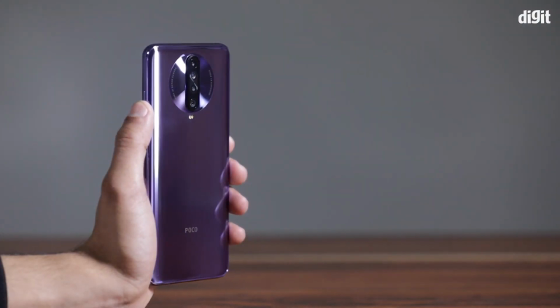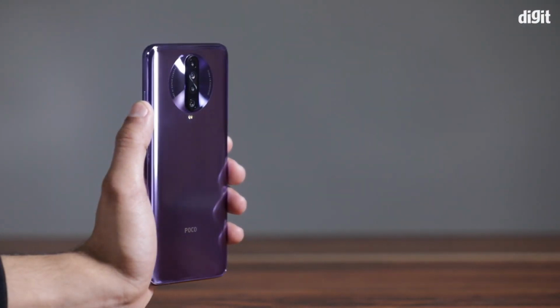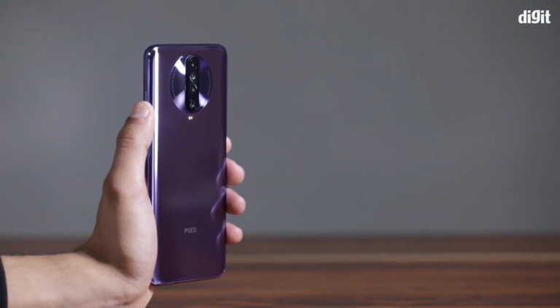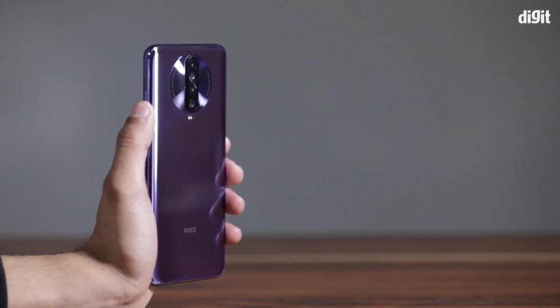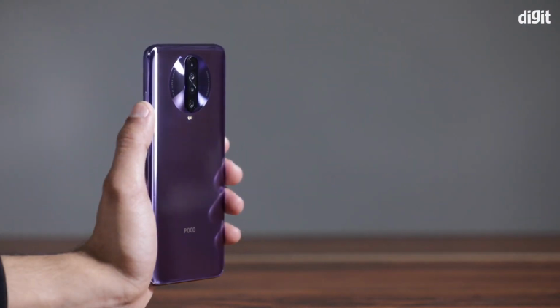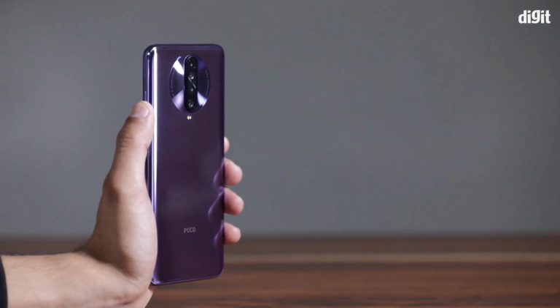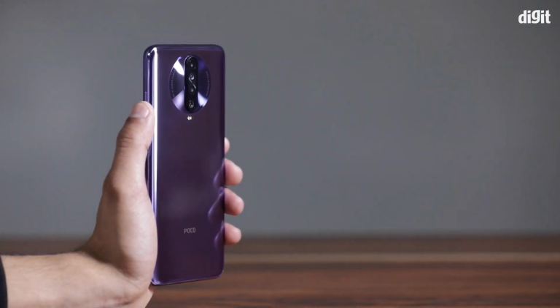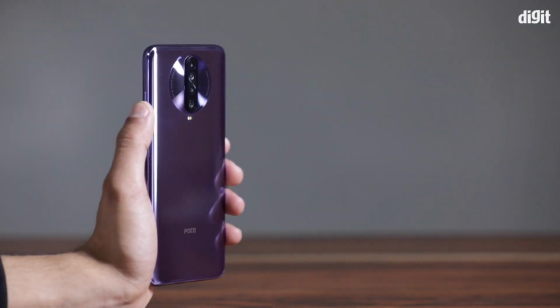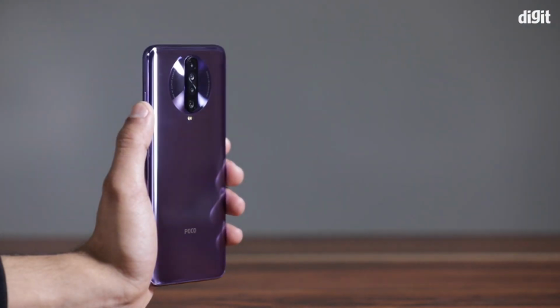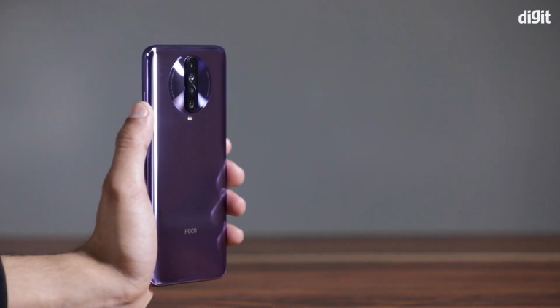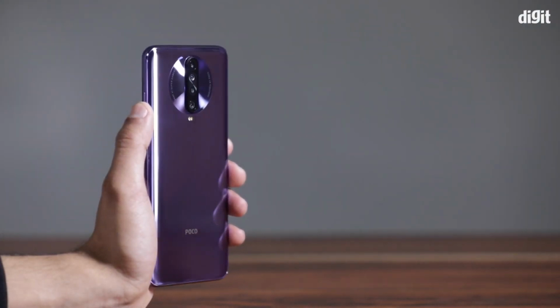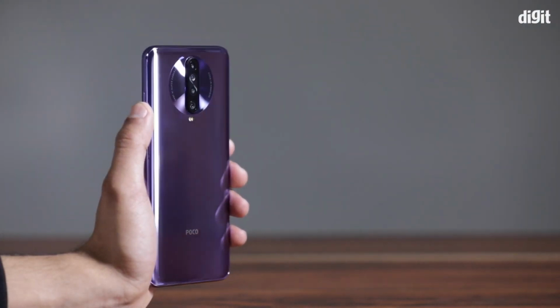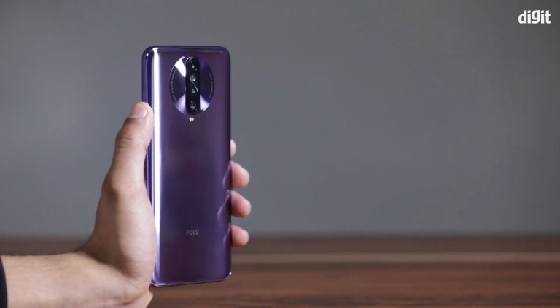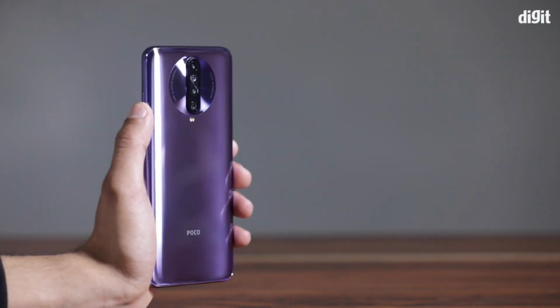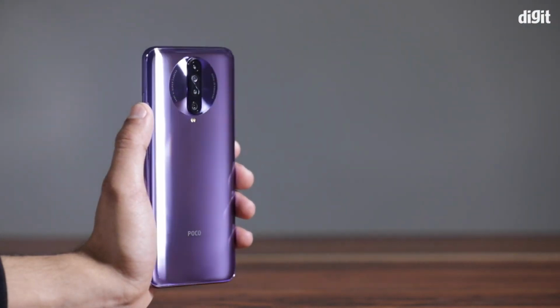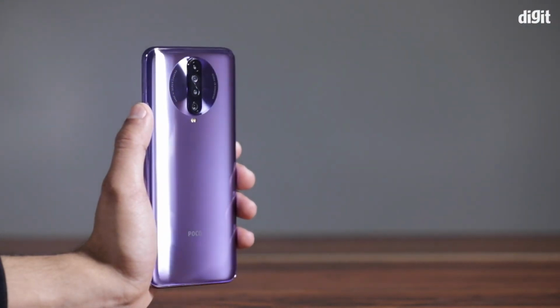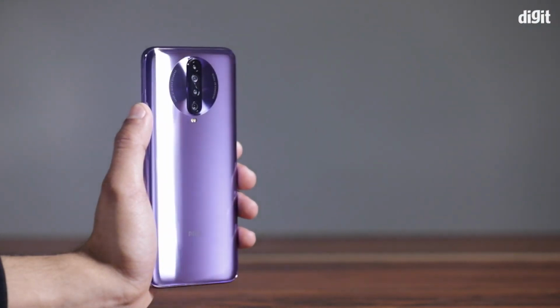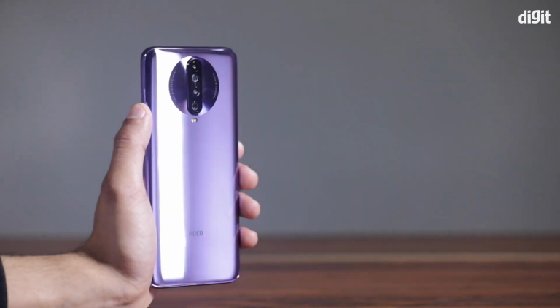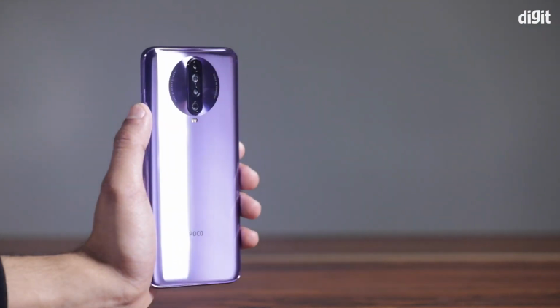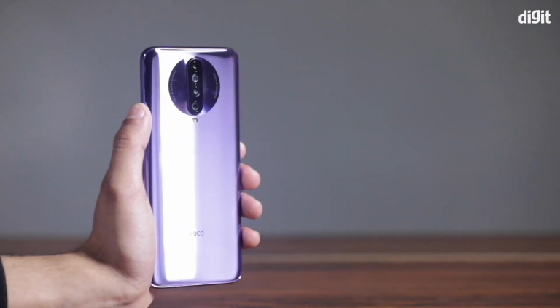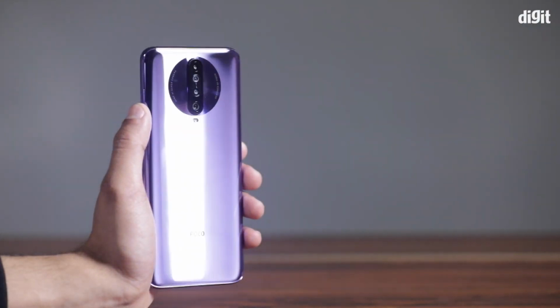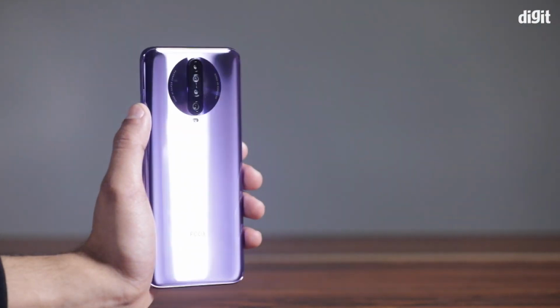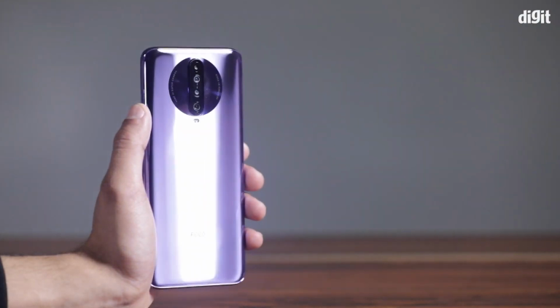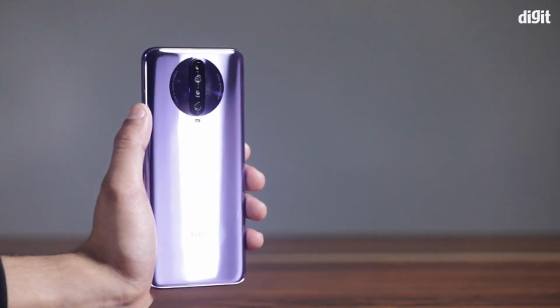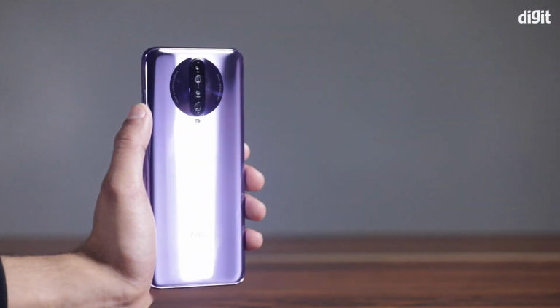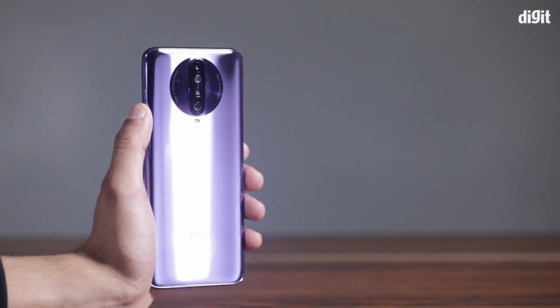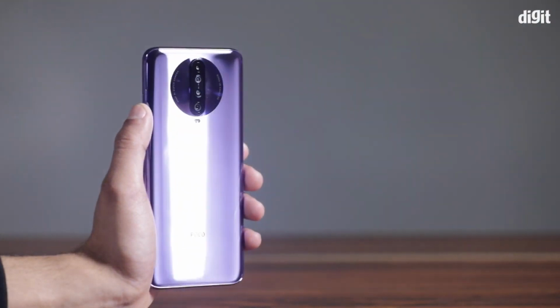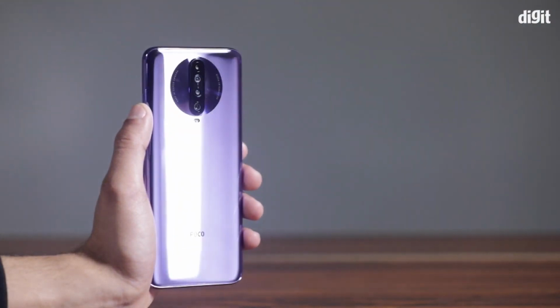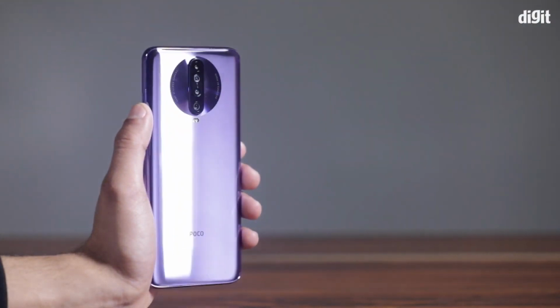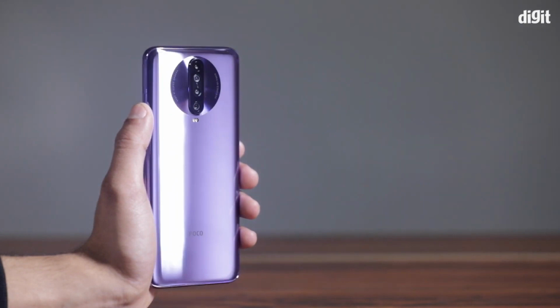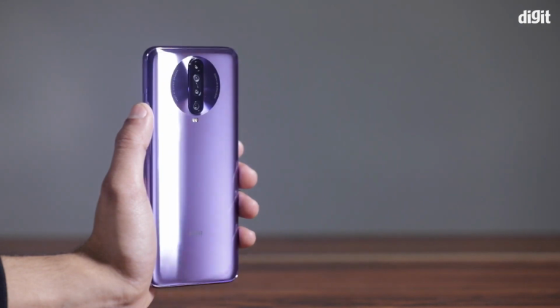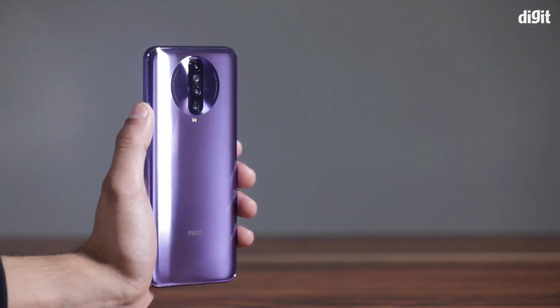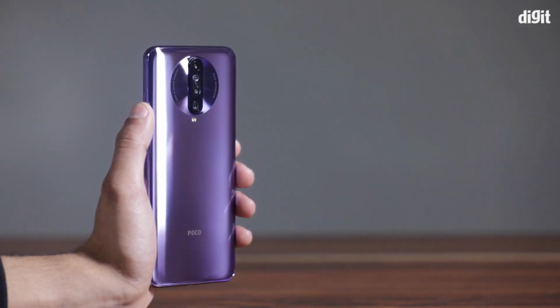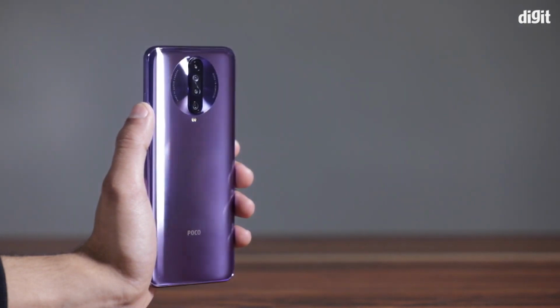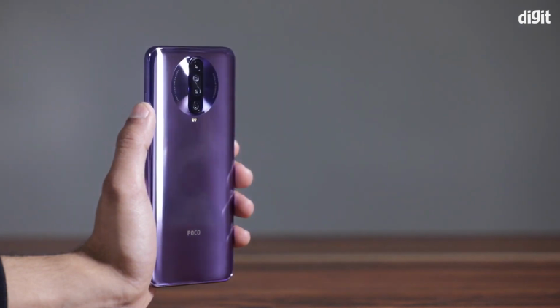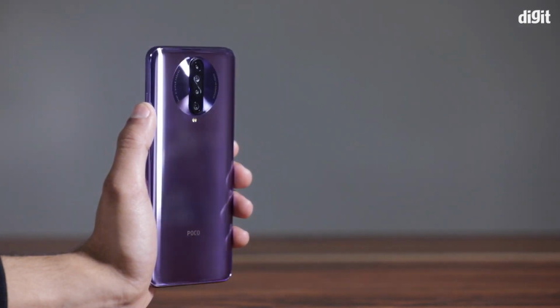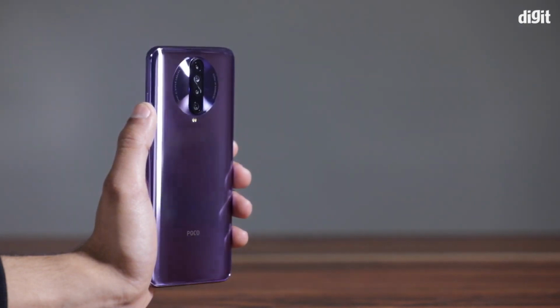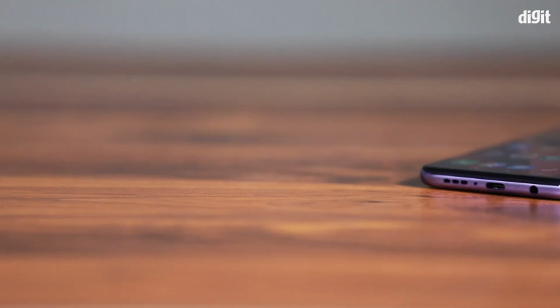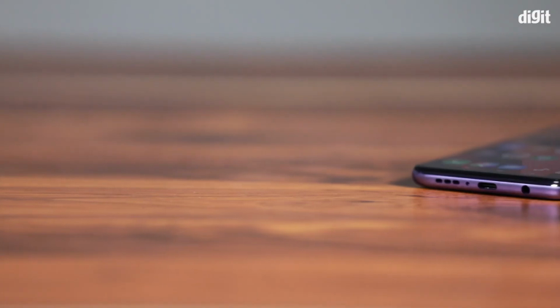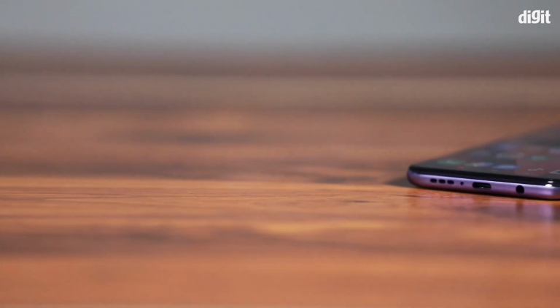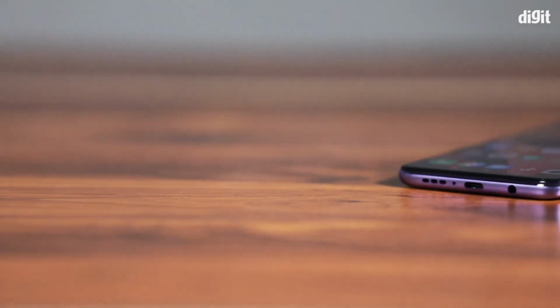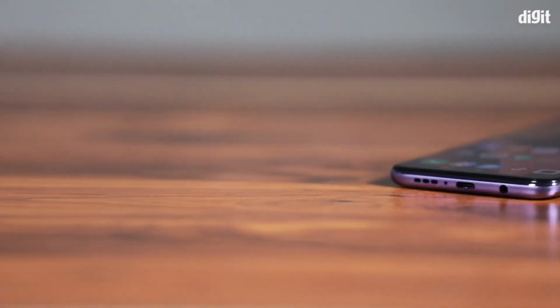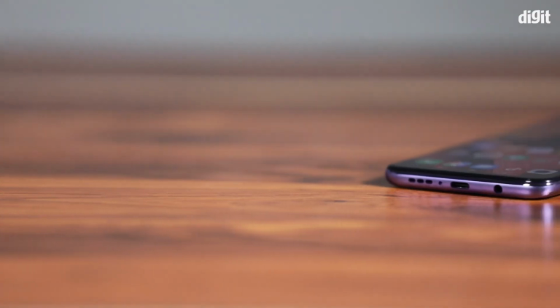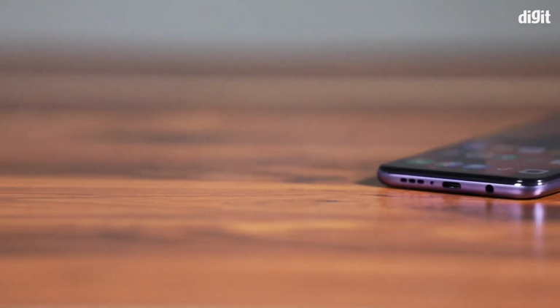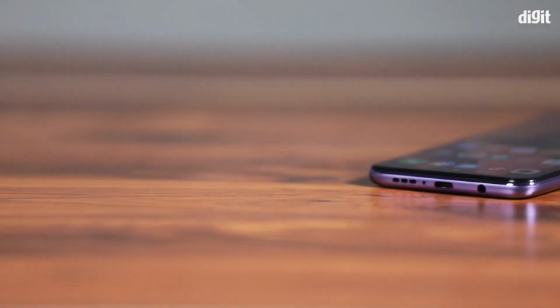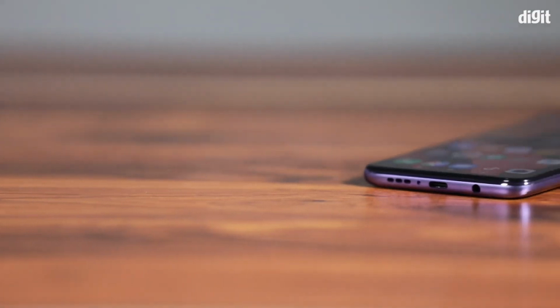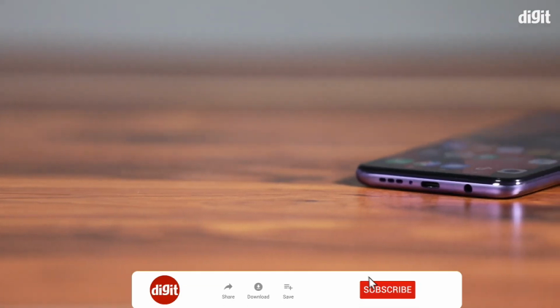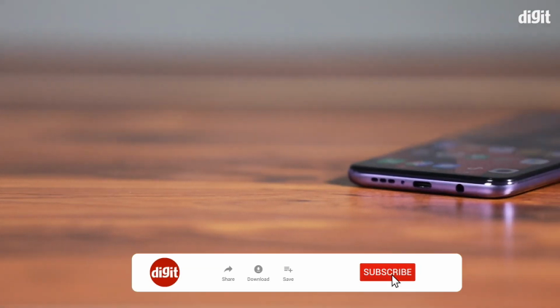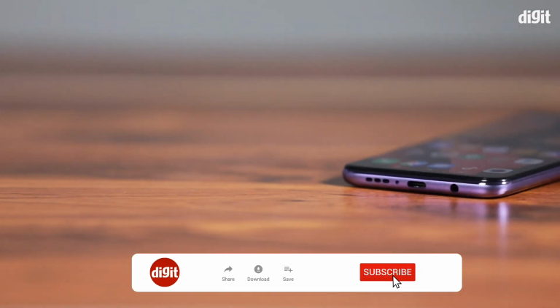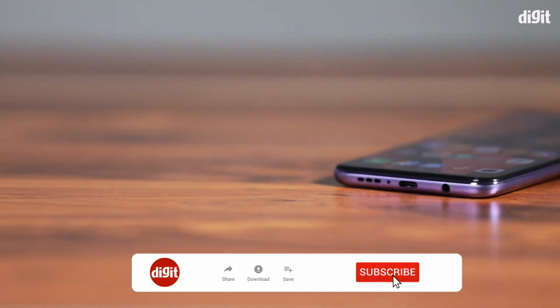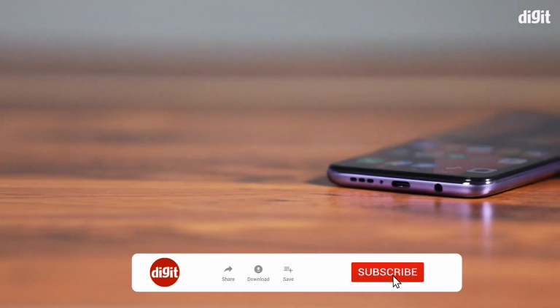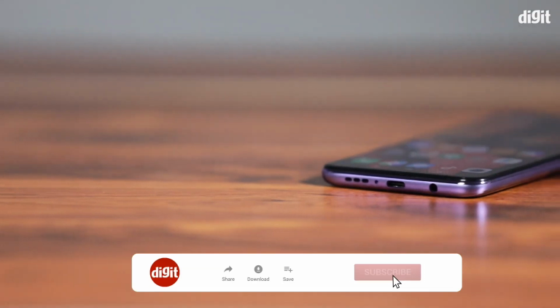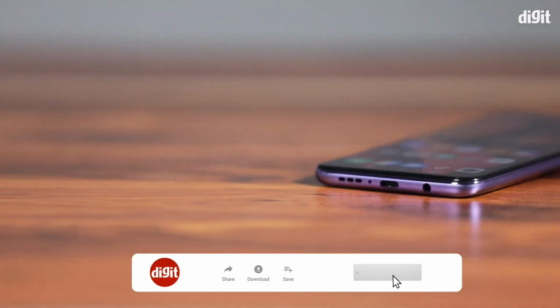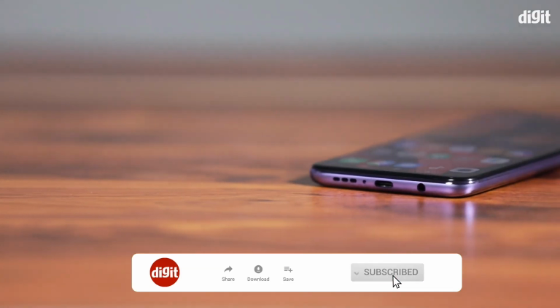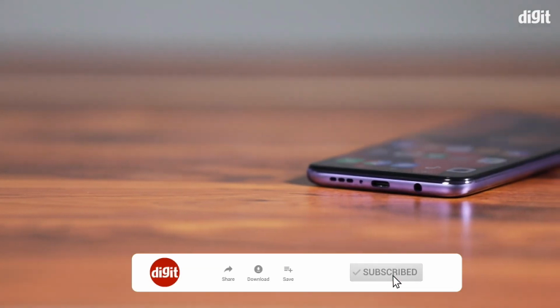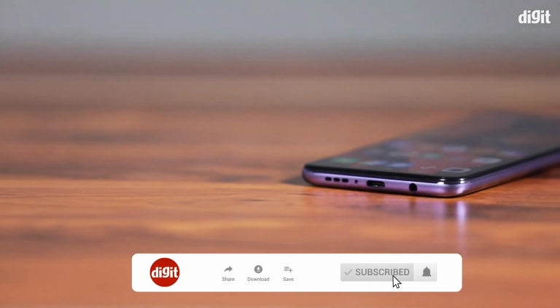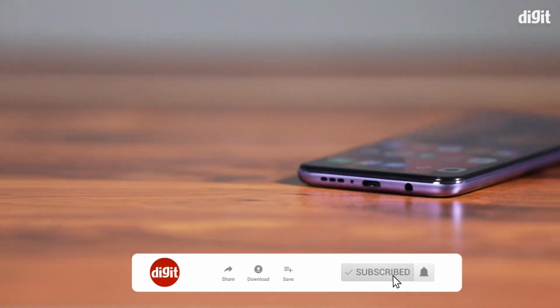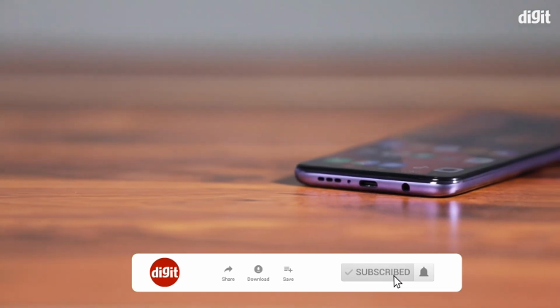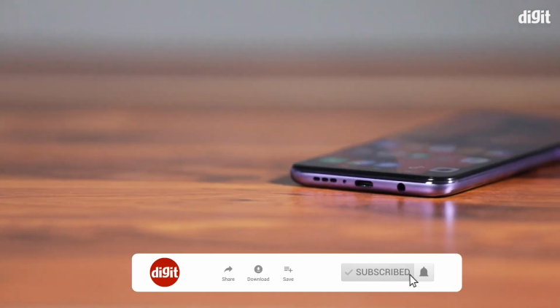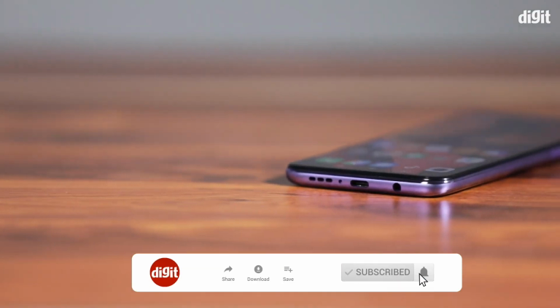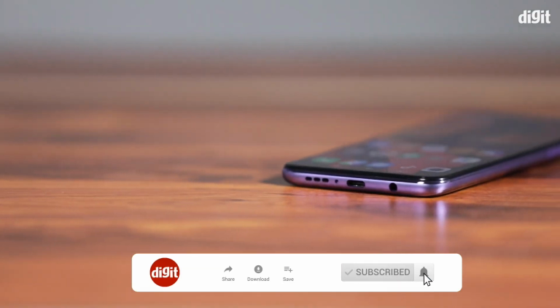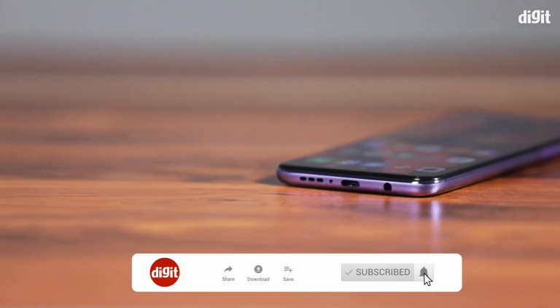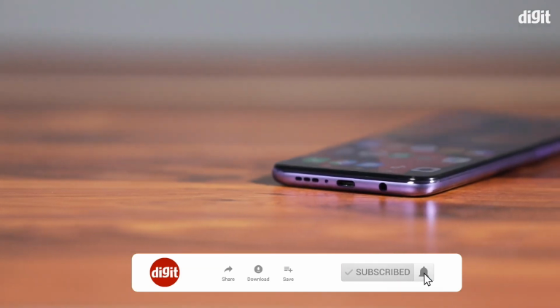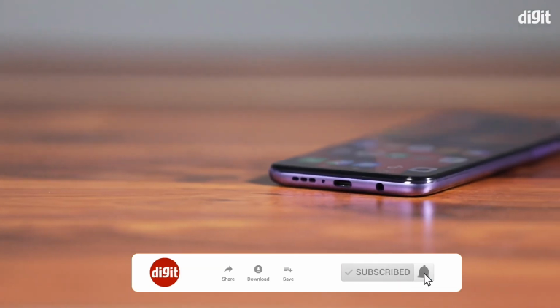Please subscribe to our channel. You can click the bell icon.